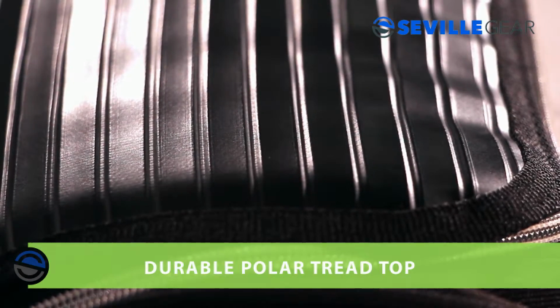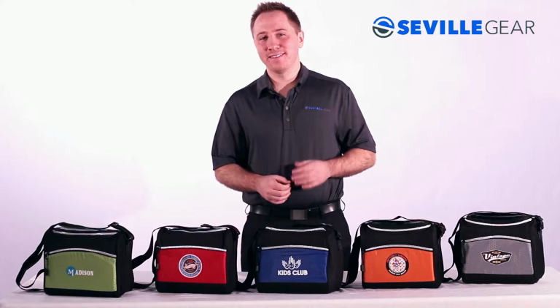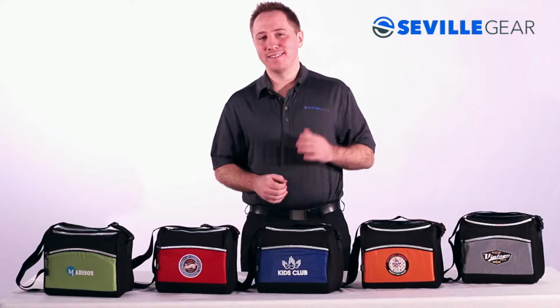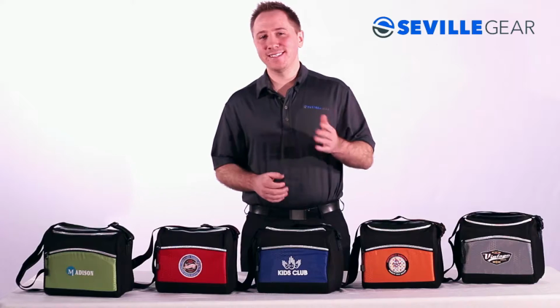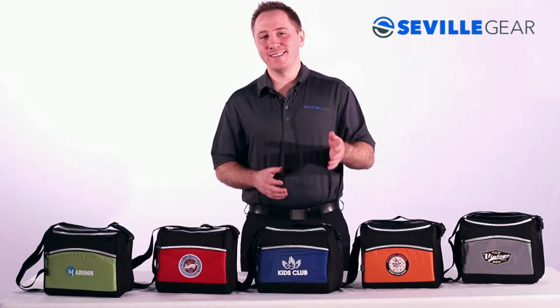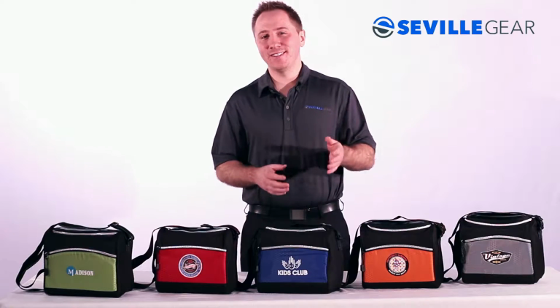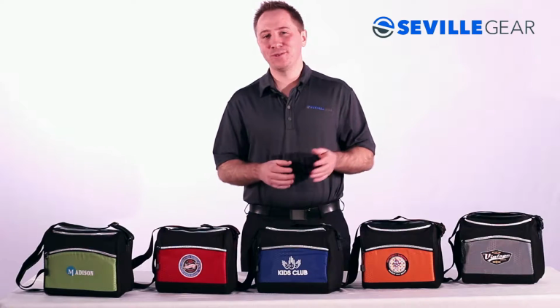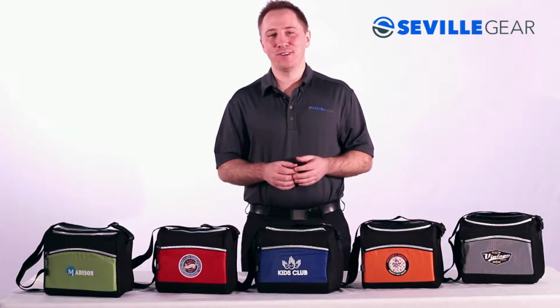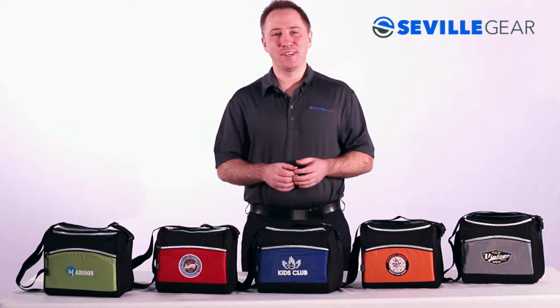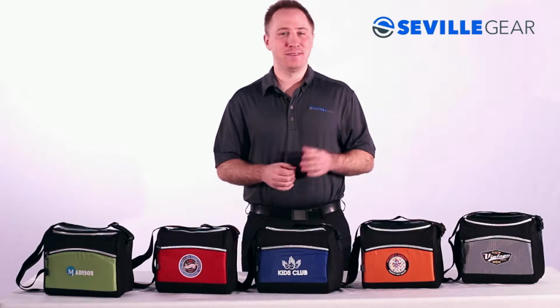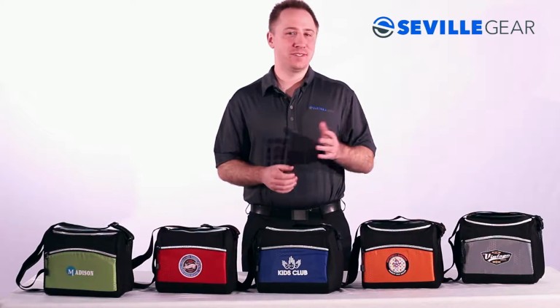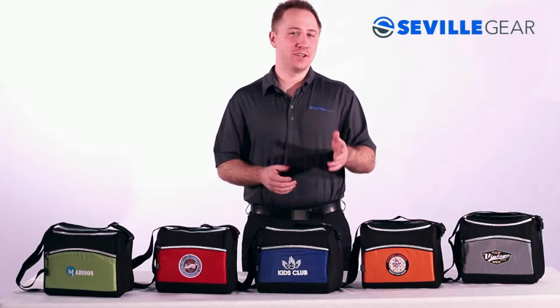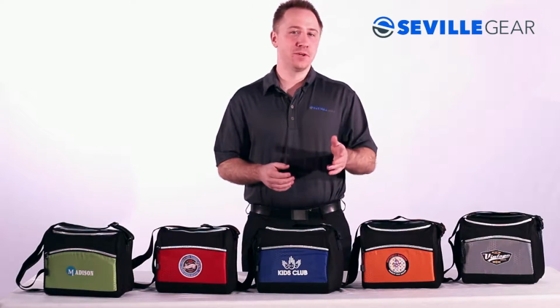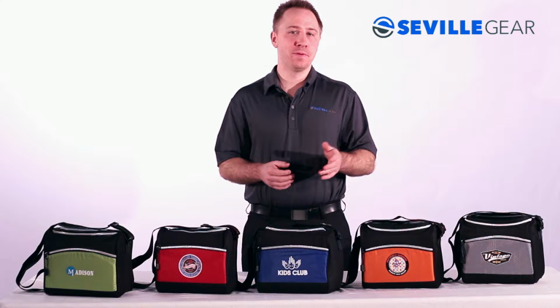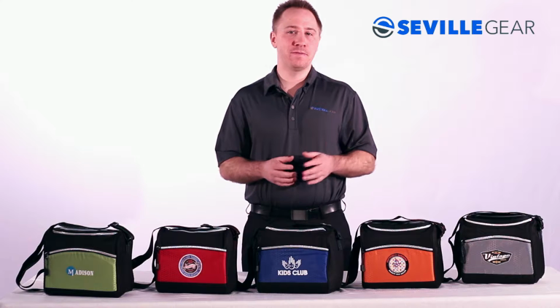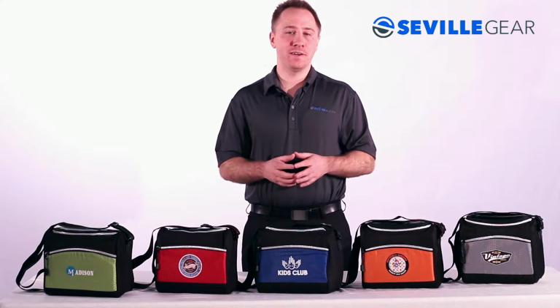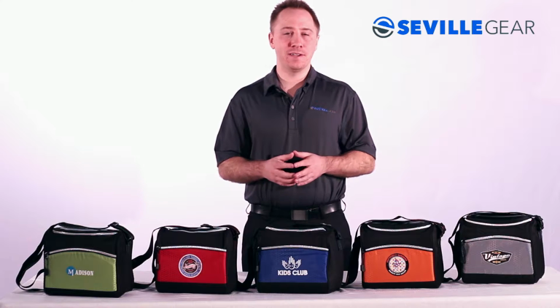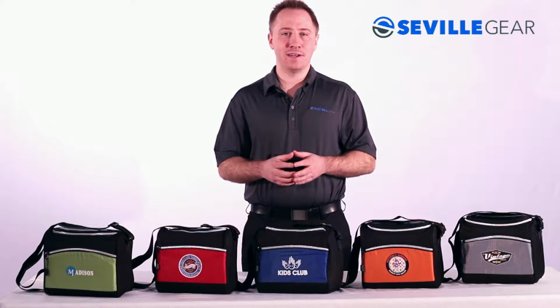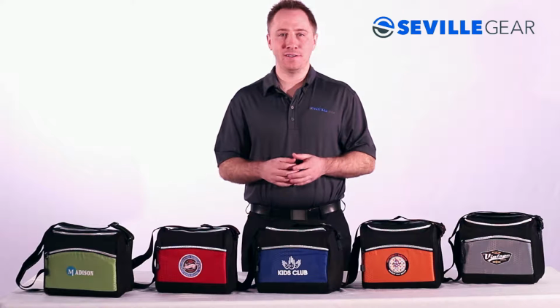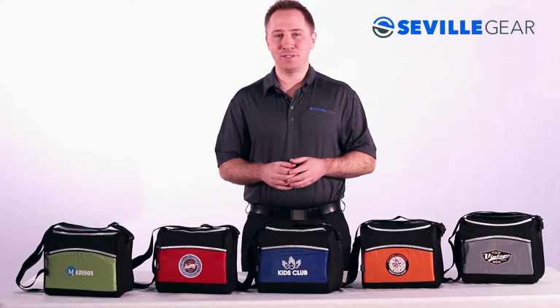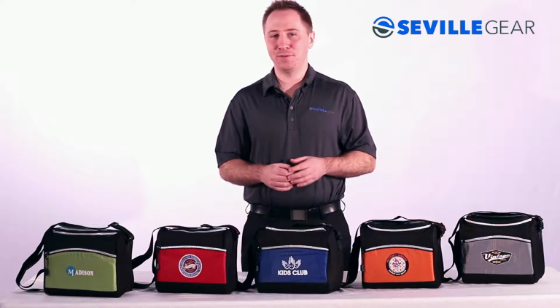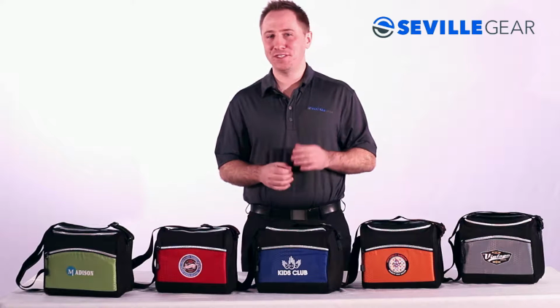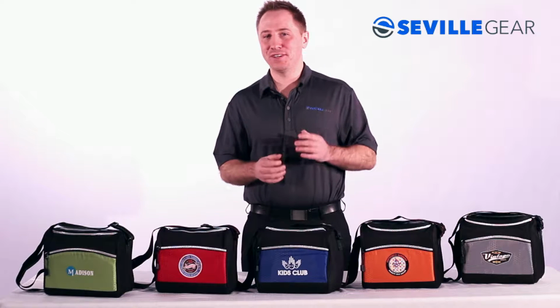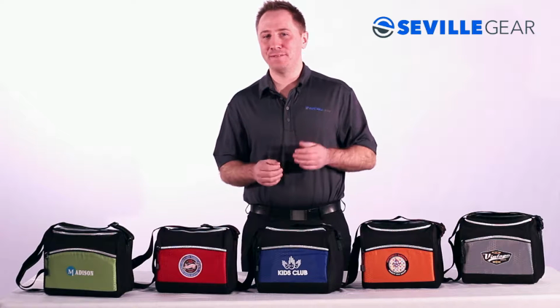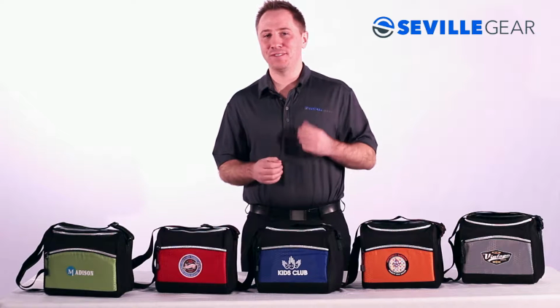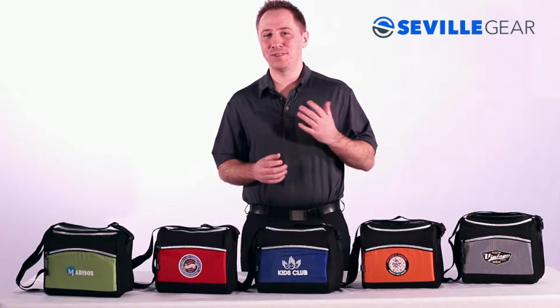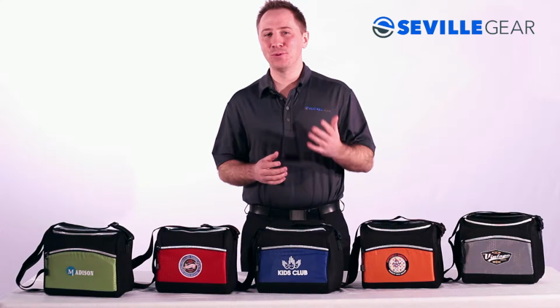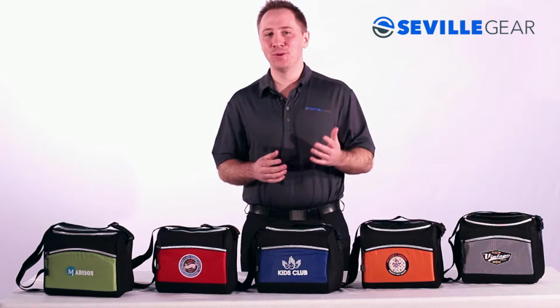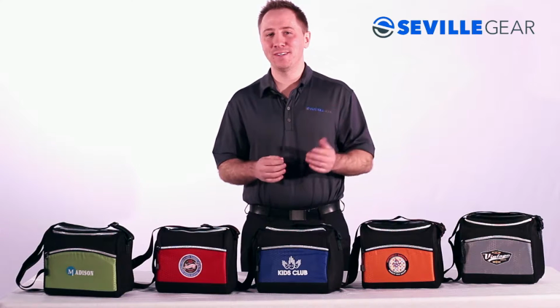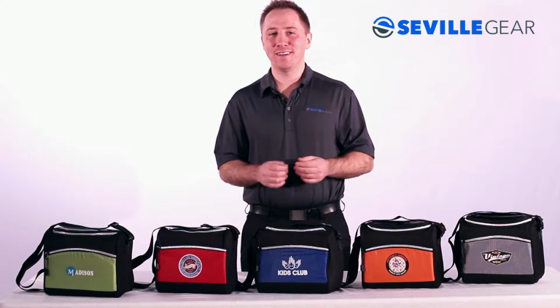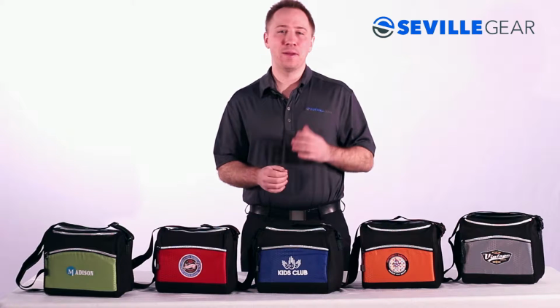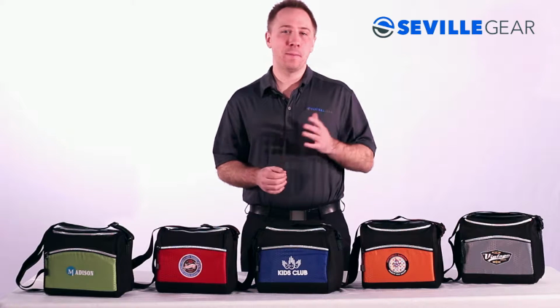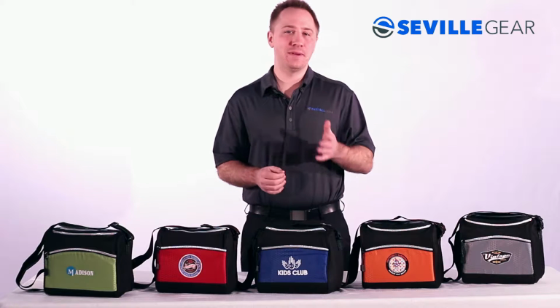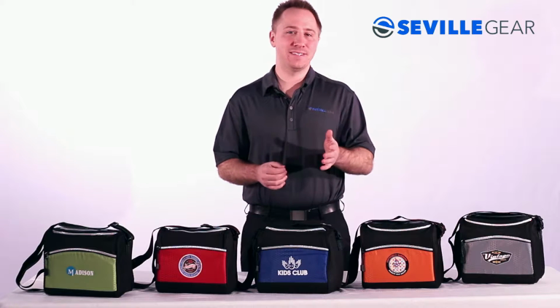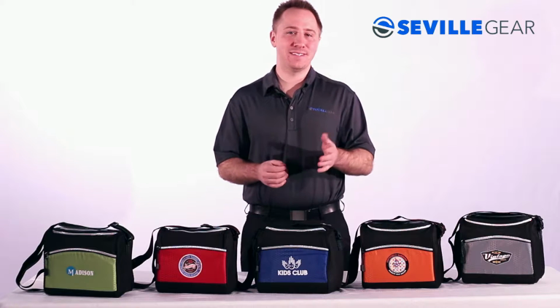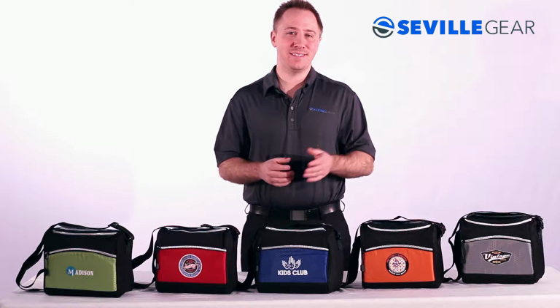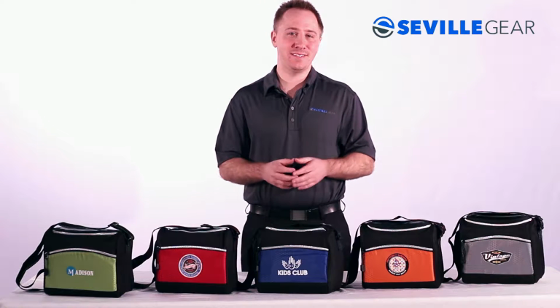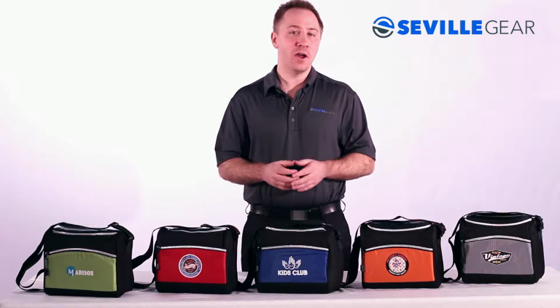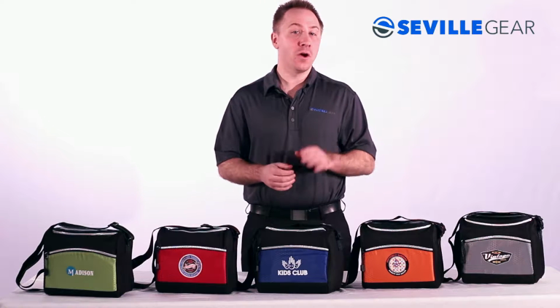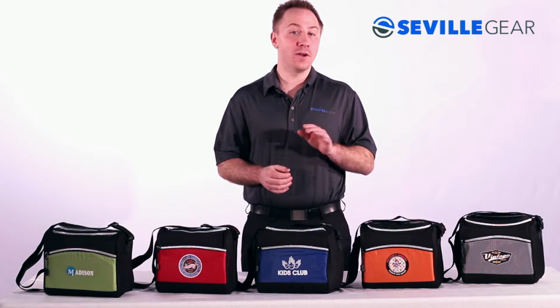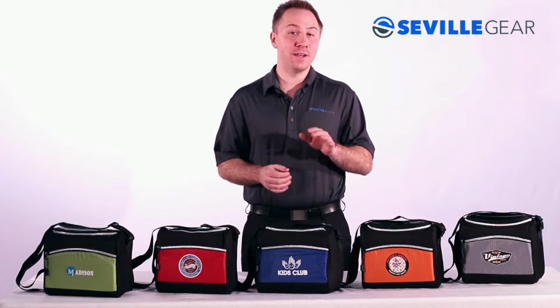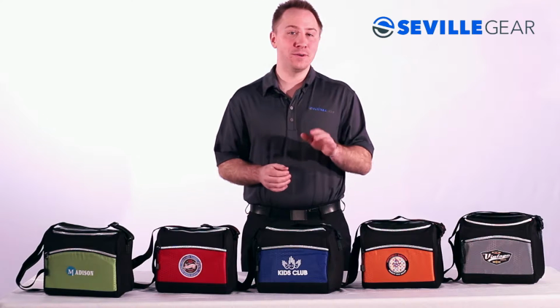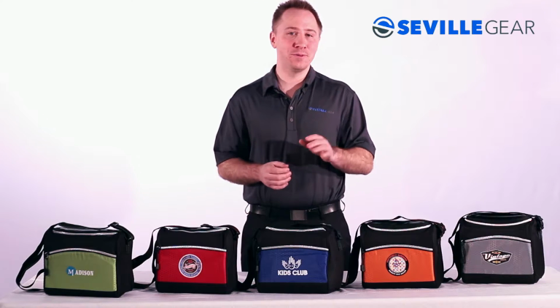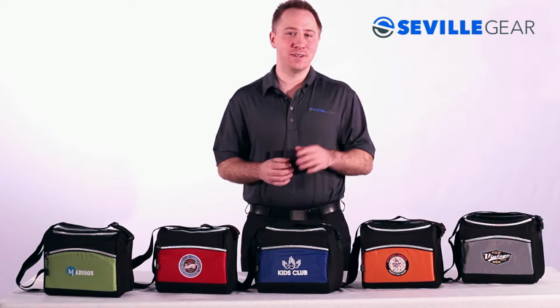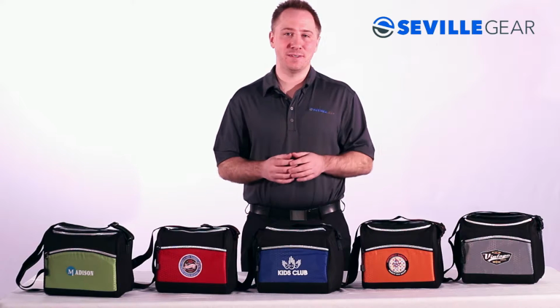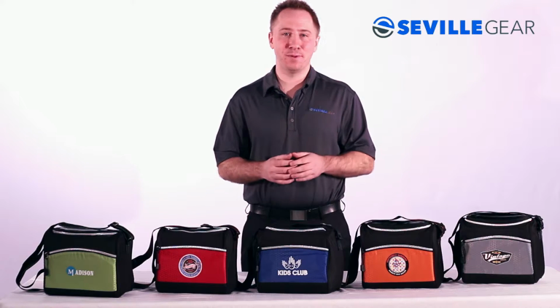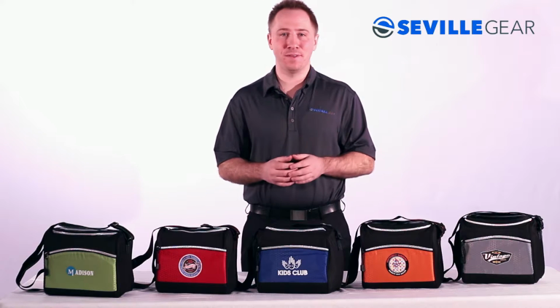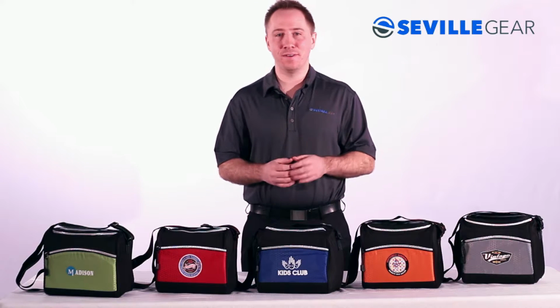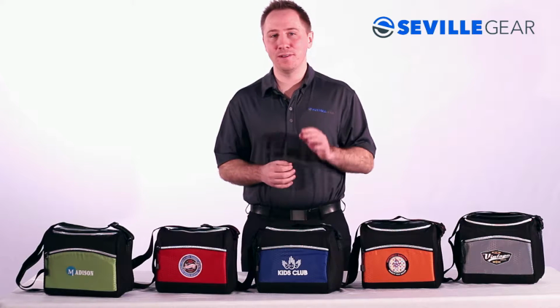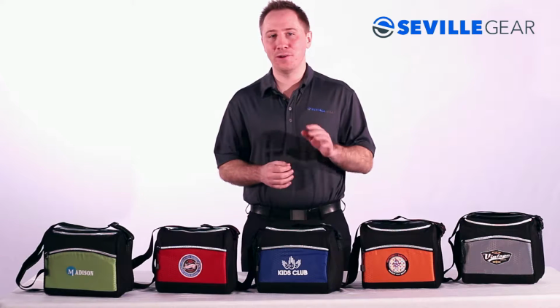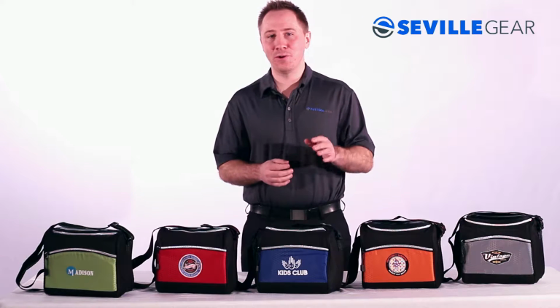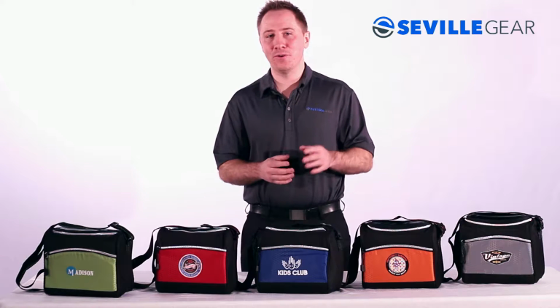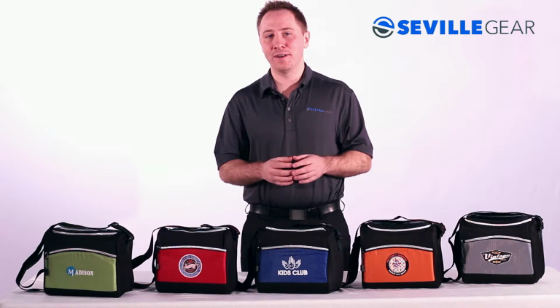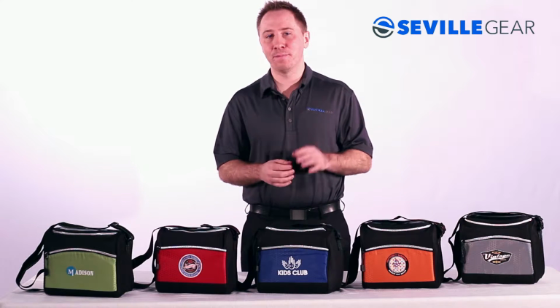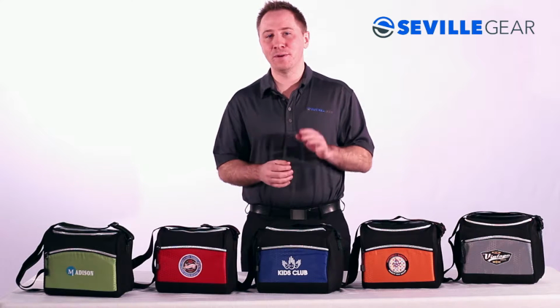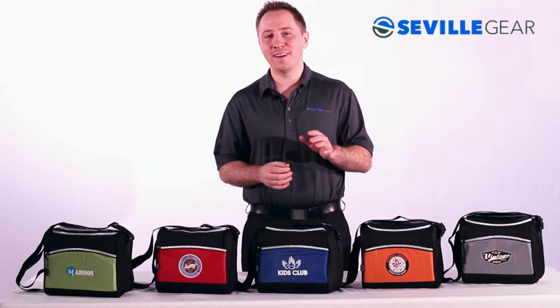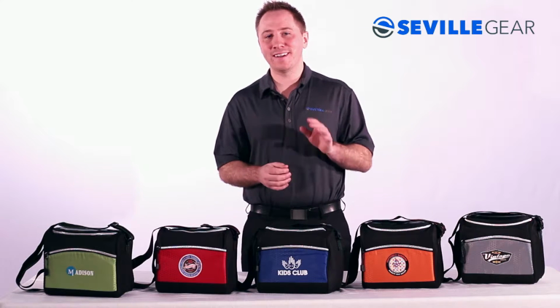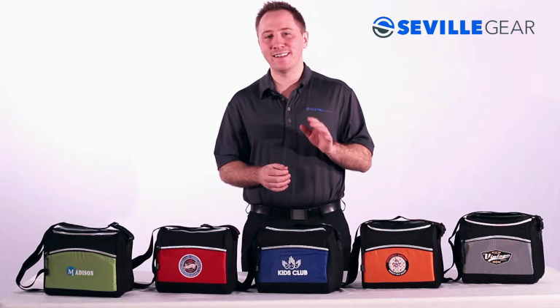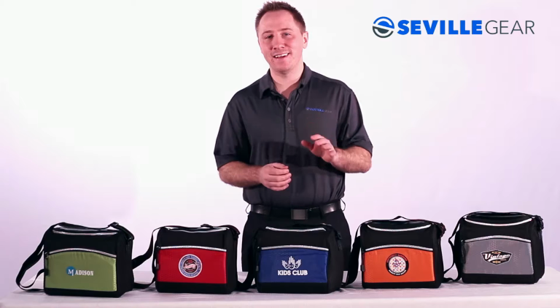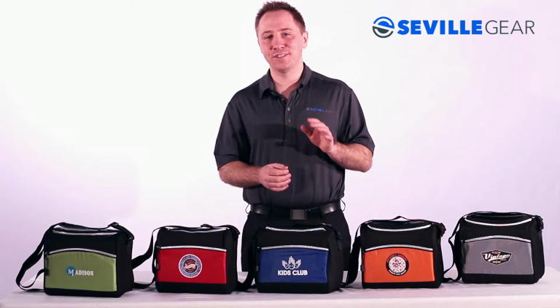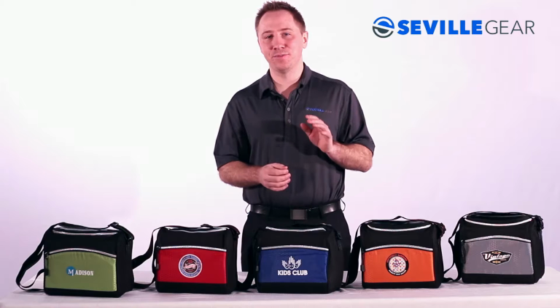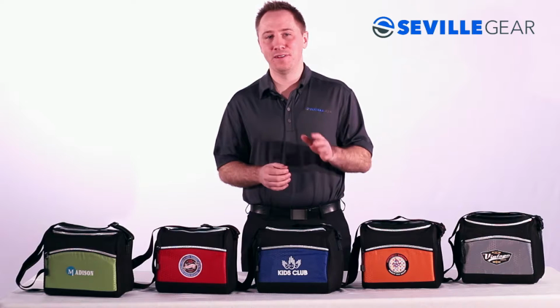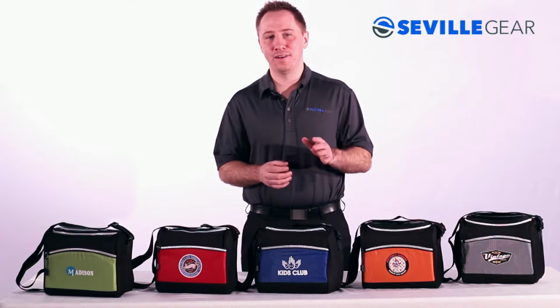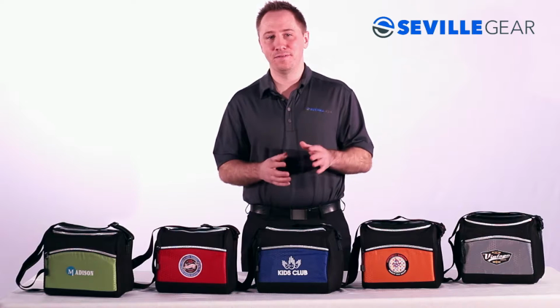This lunch cooler comes in a group of fun colors, which is great for schools, businesses, or anyone who wants to put their logo on a product clients will love.